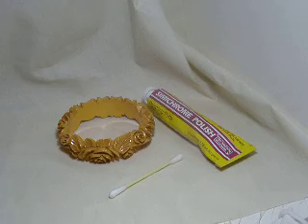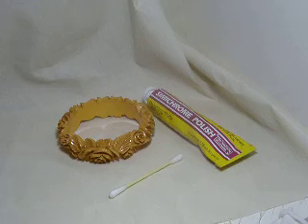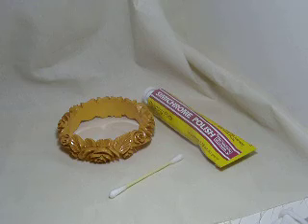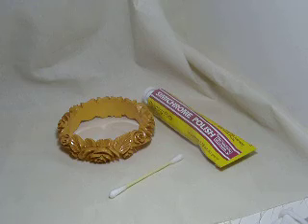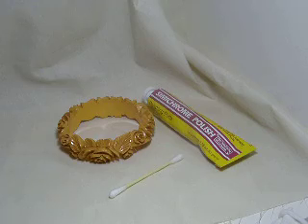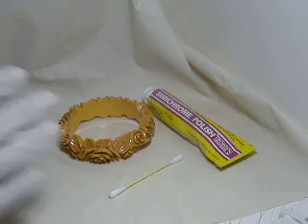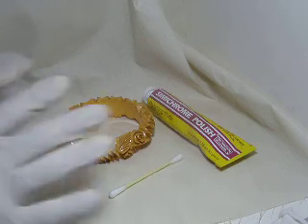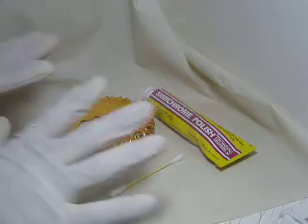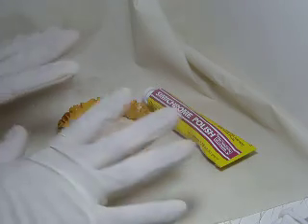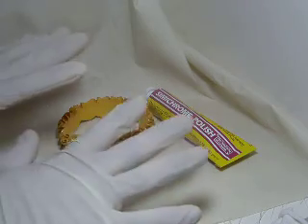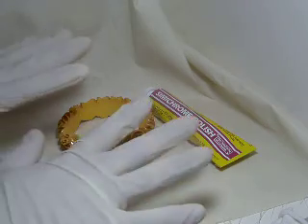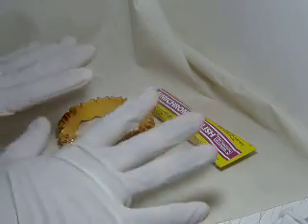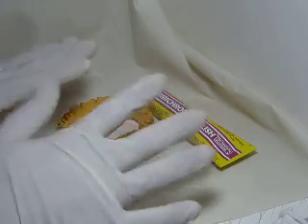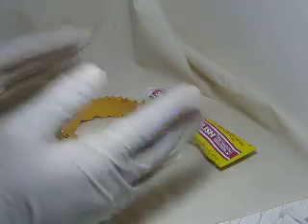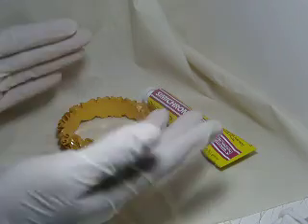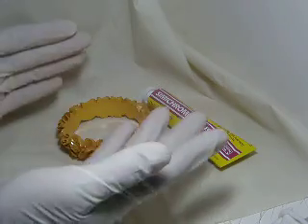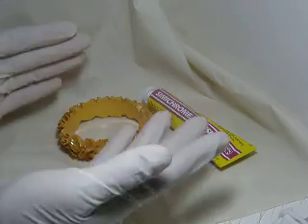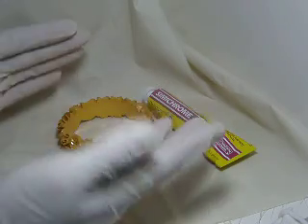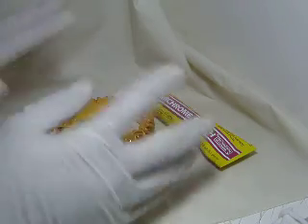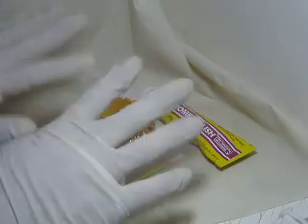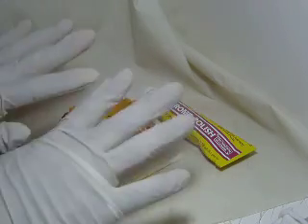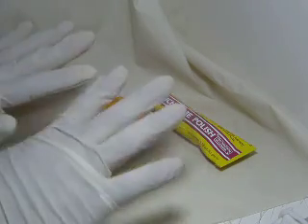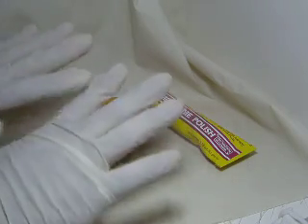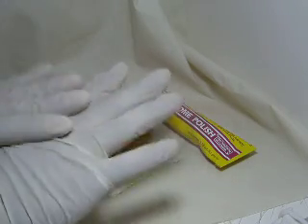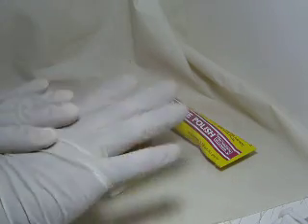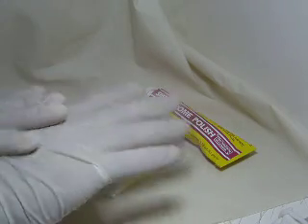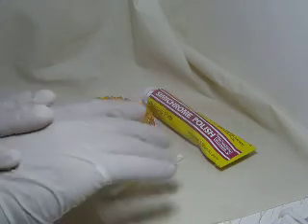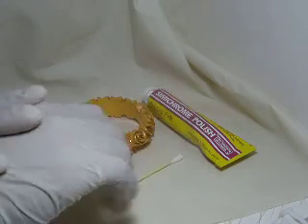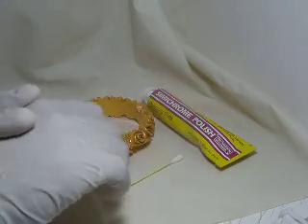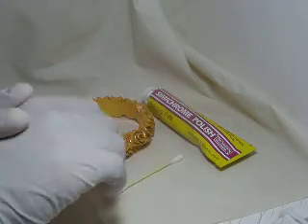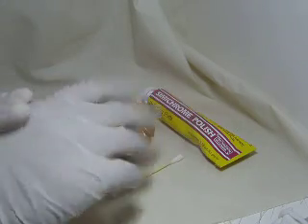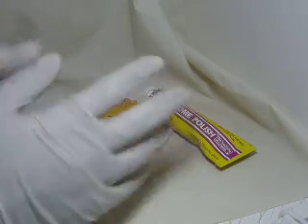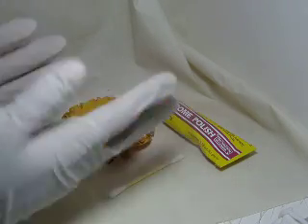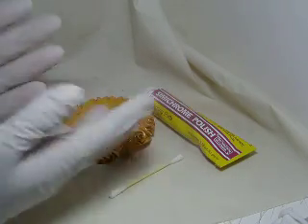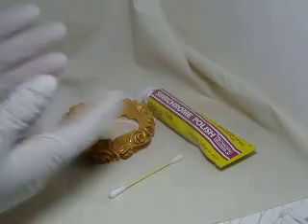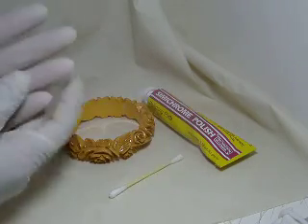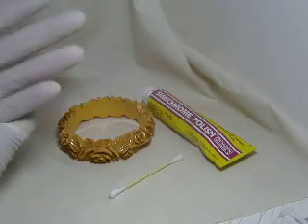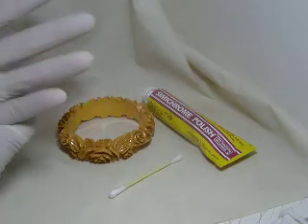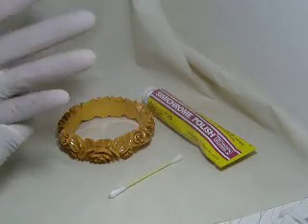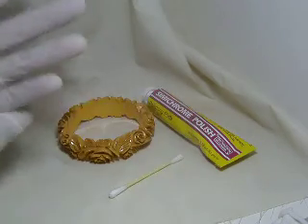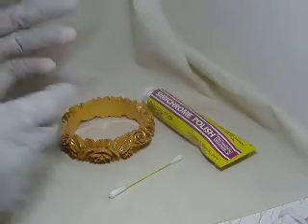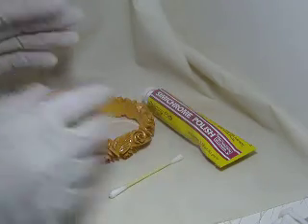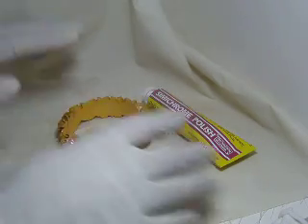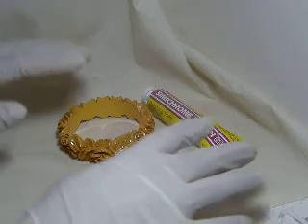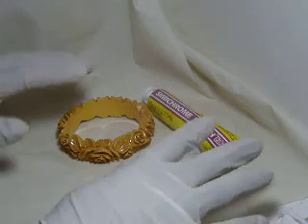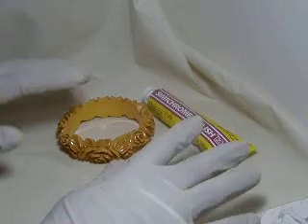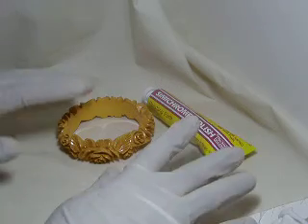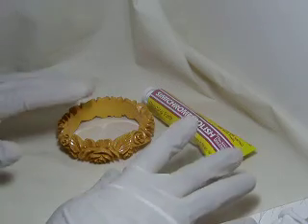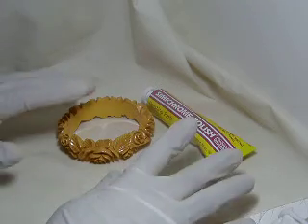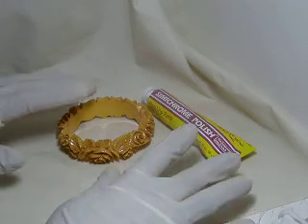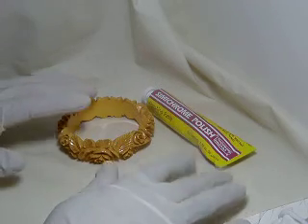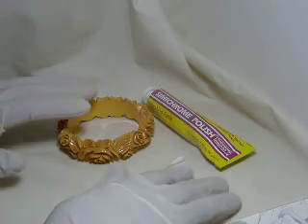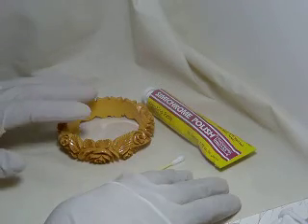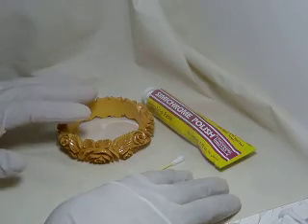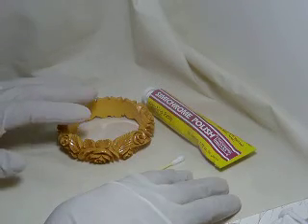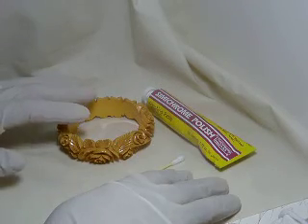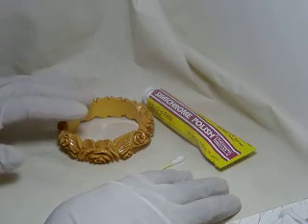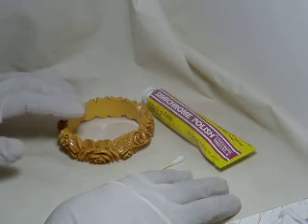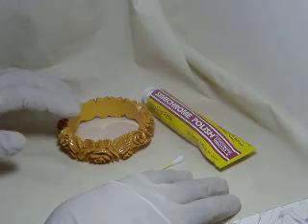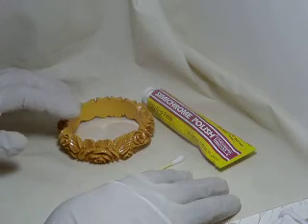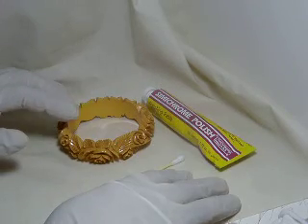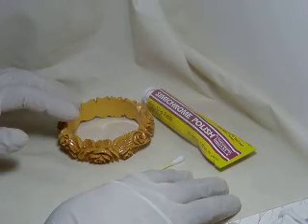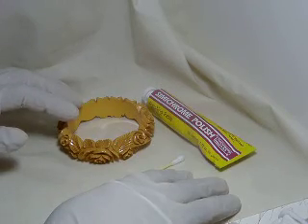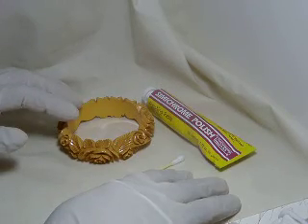First thing, always use plastic gloves to protect your hands. The semi-chrome polish is very strong and you don't want to have any direct contact with your skin.